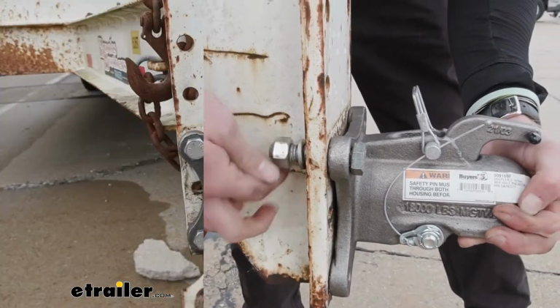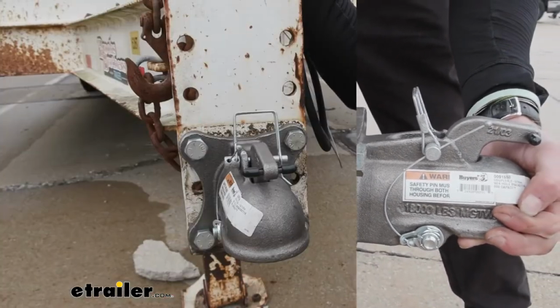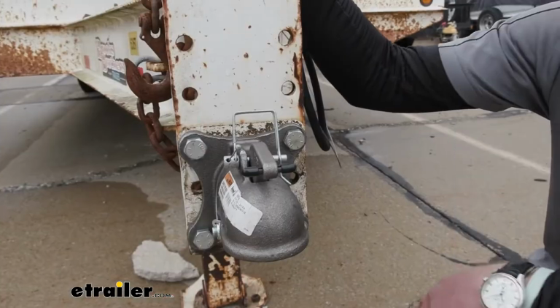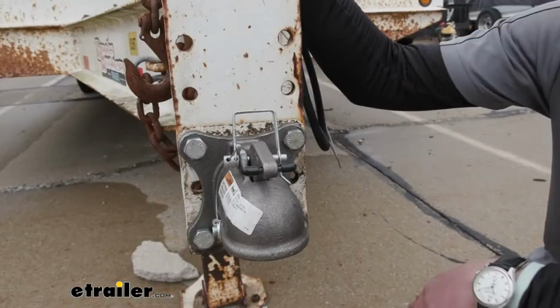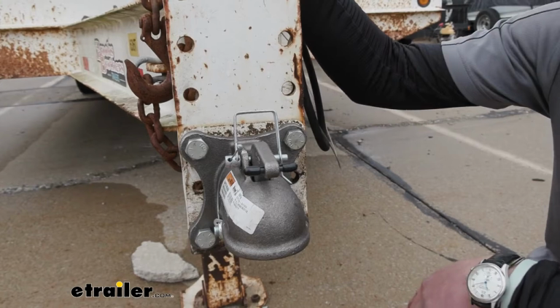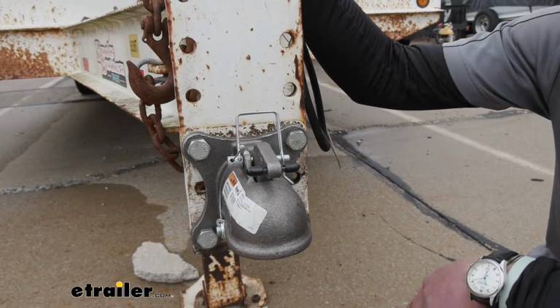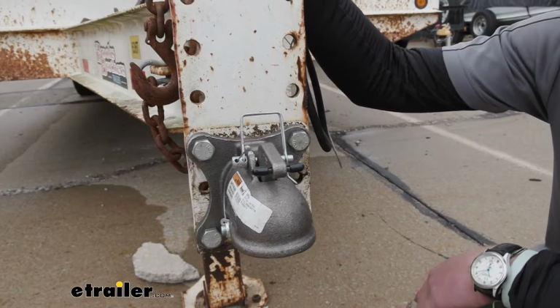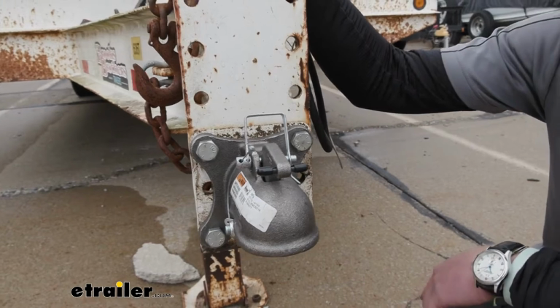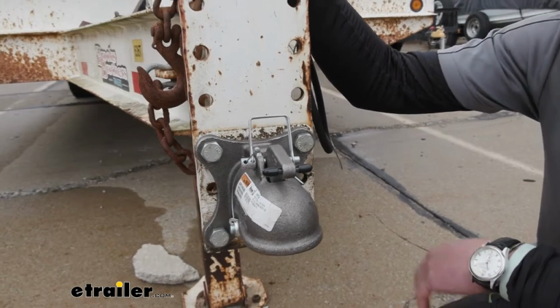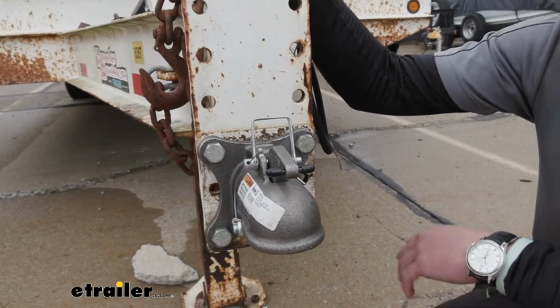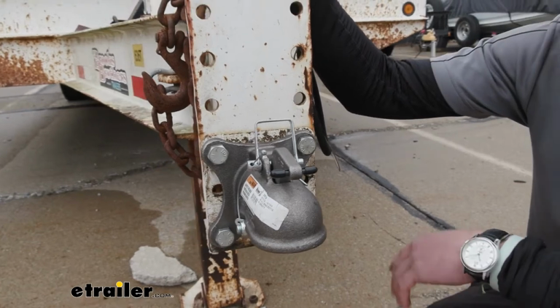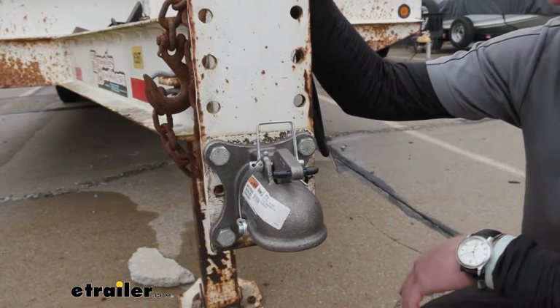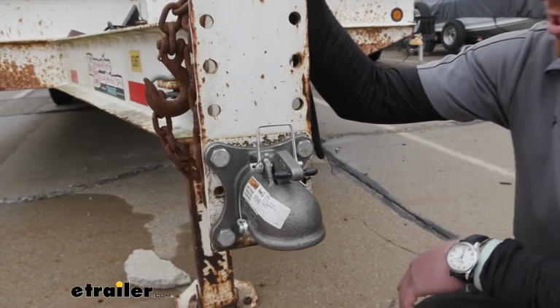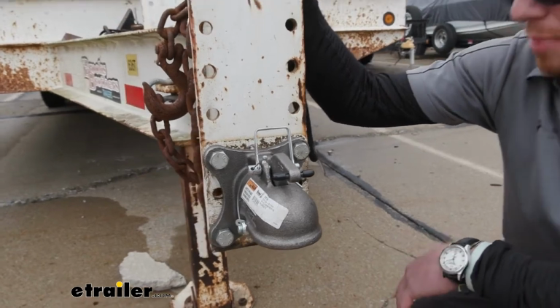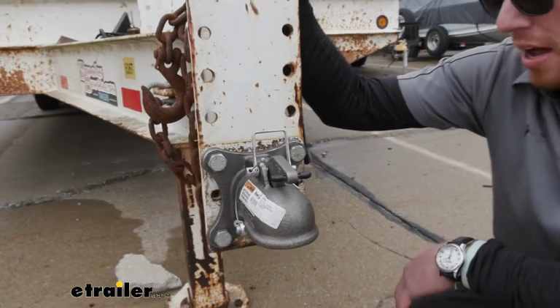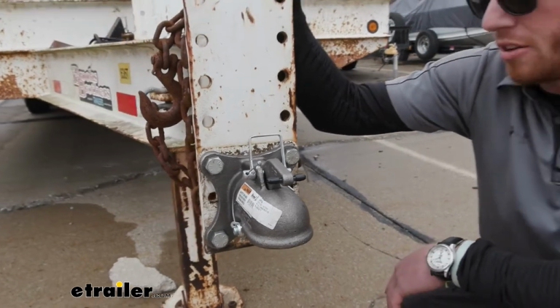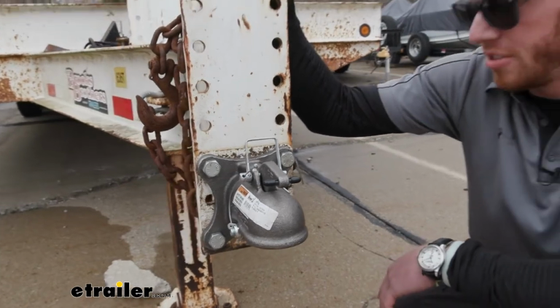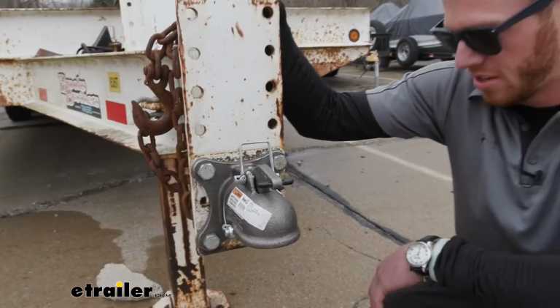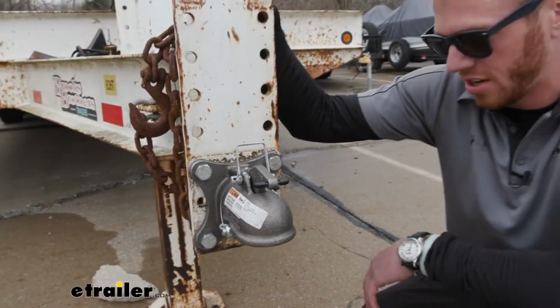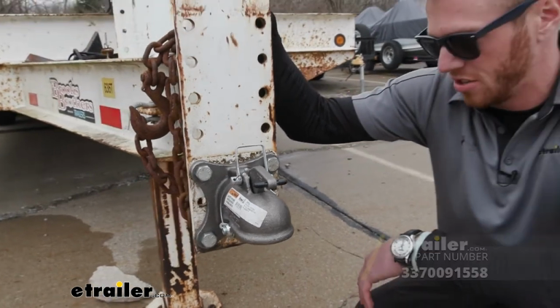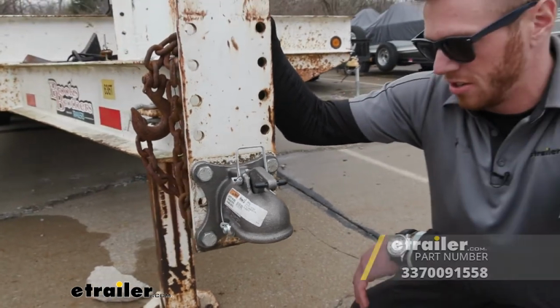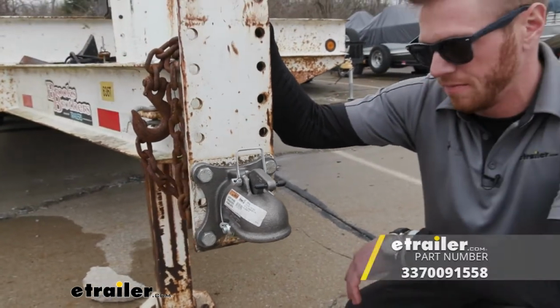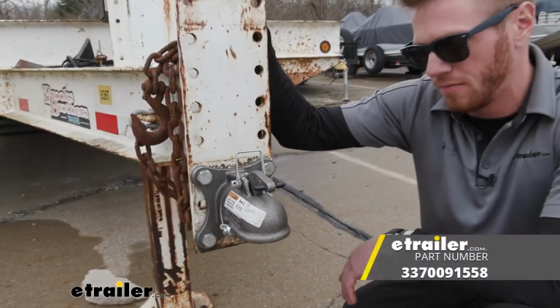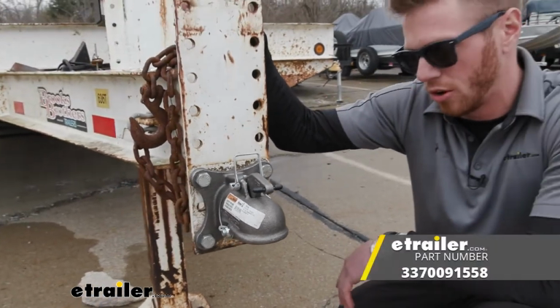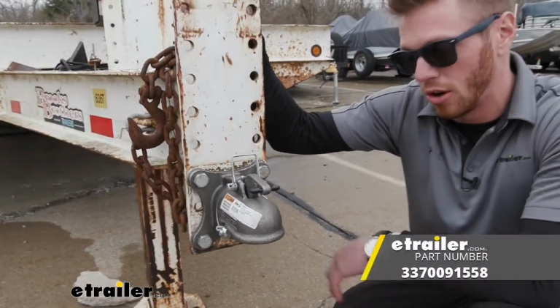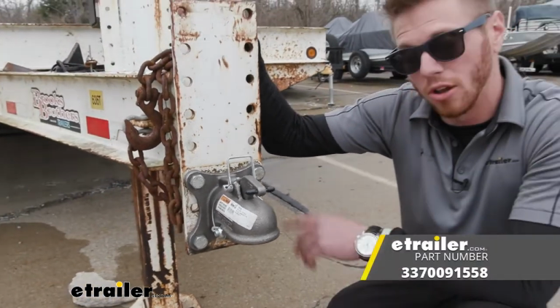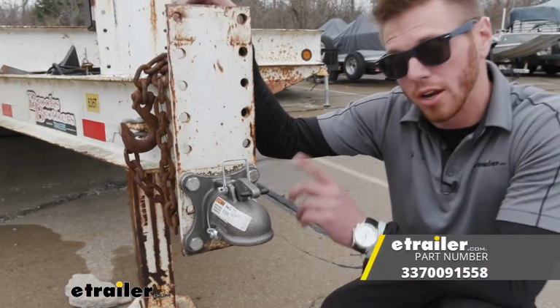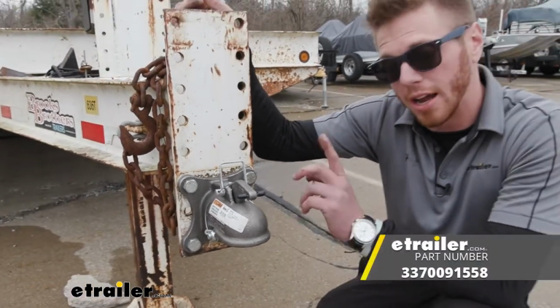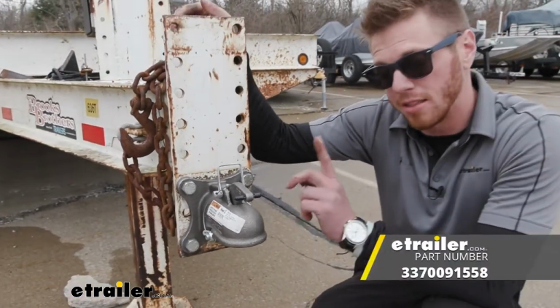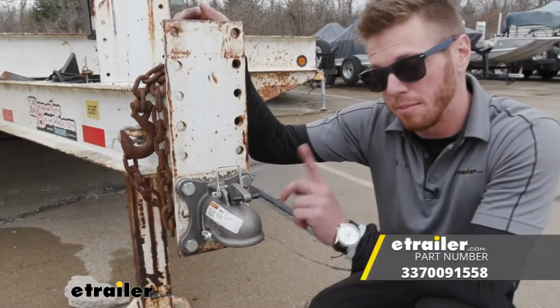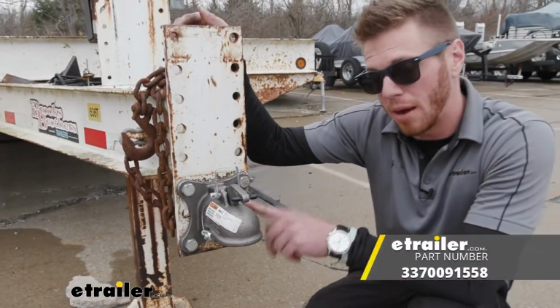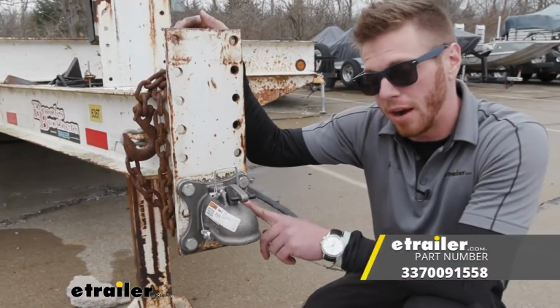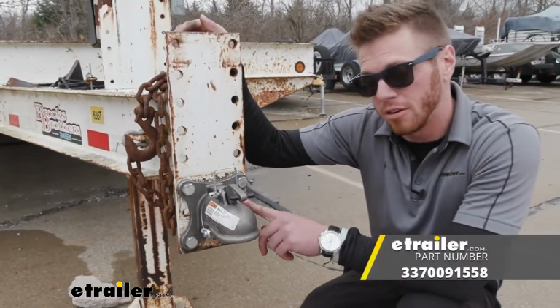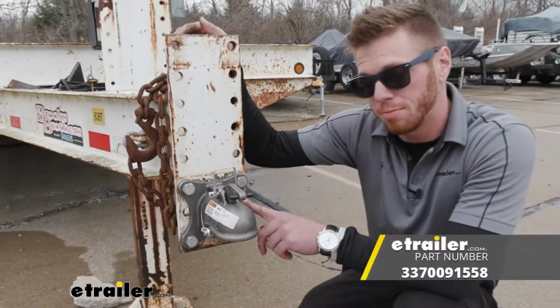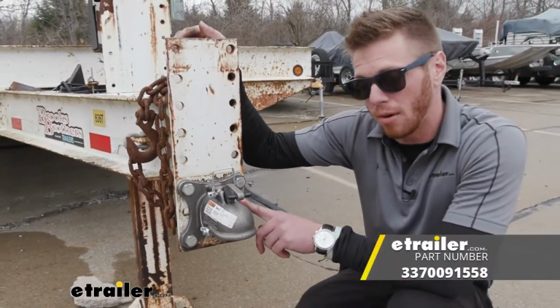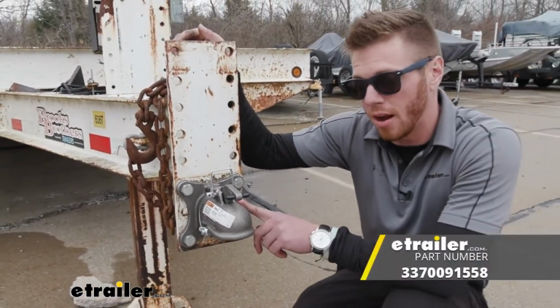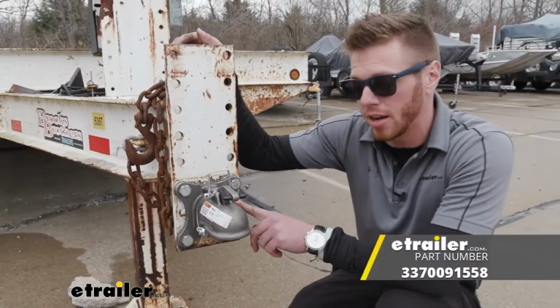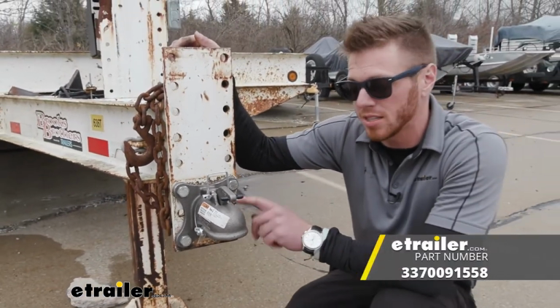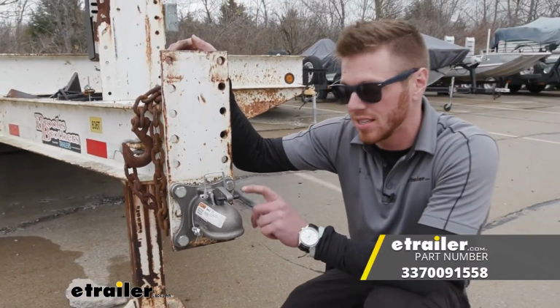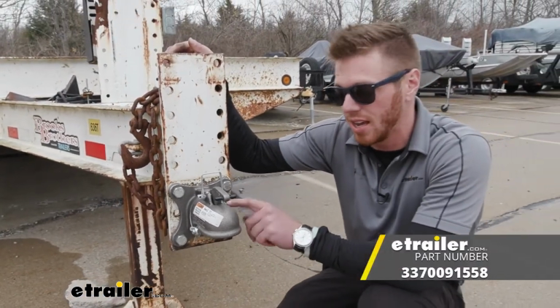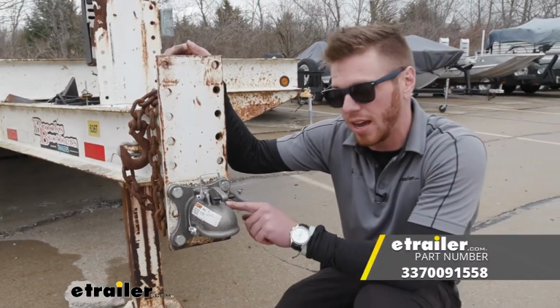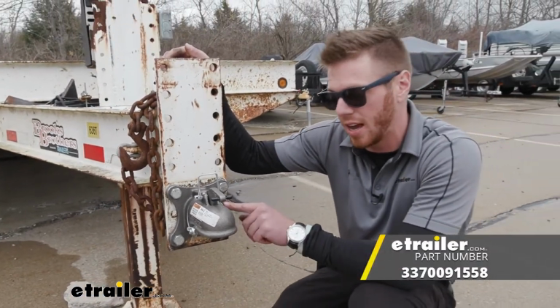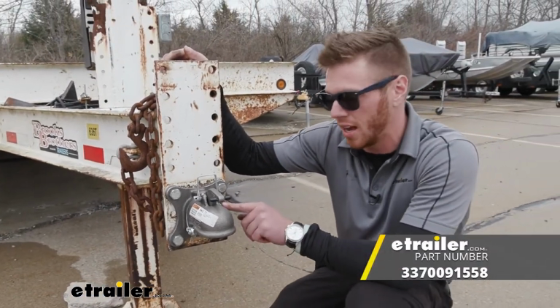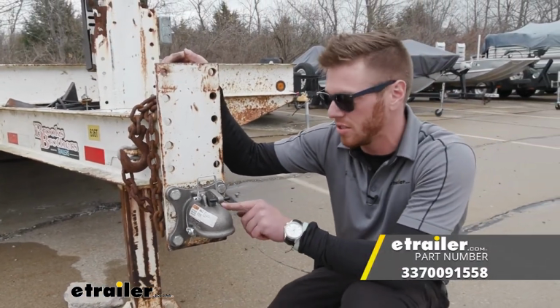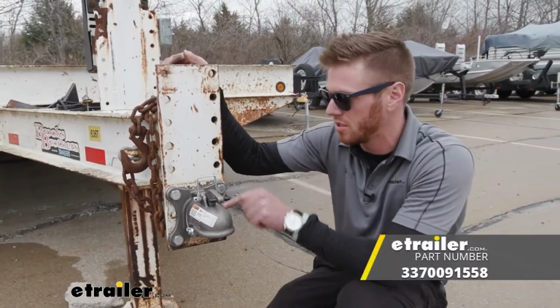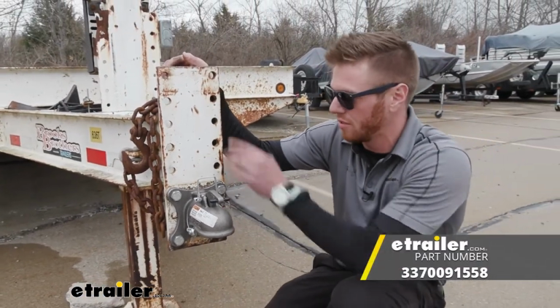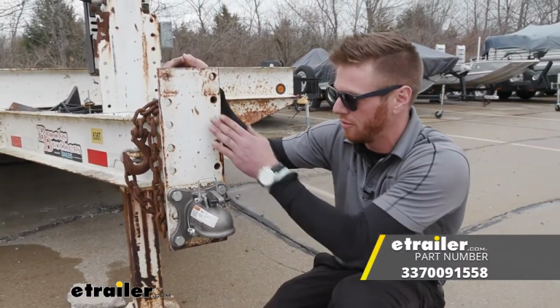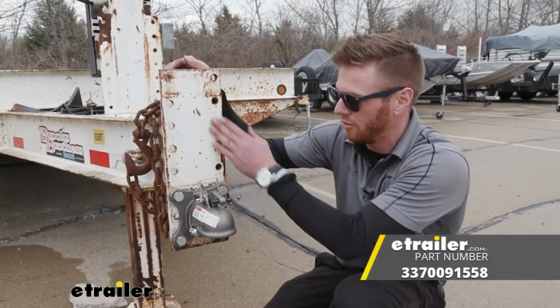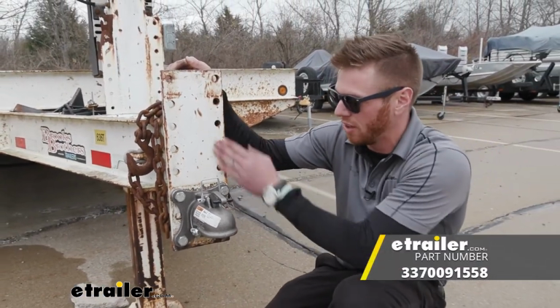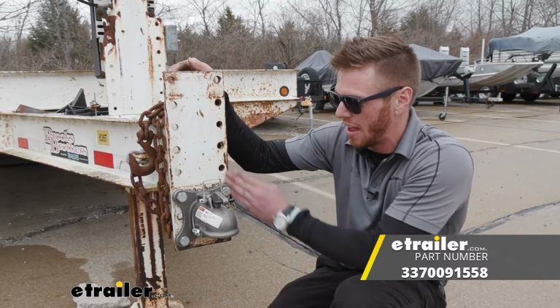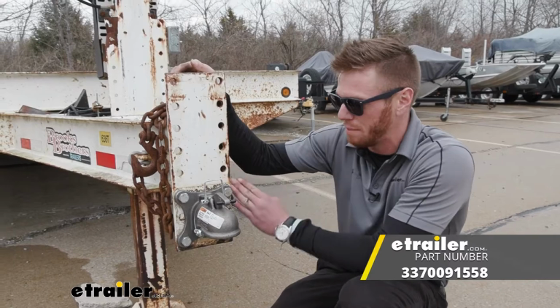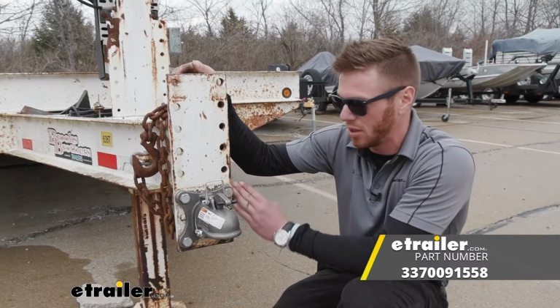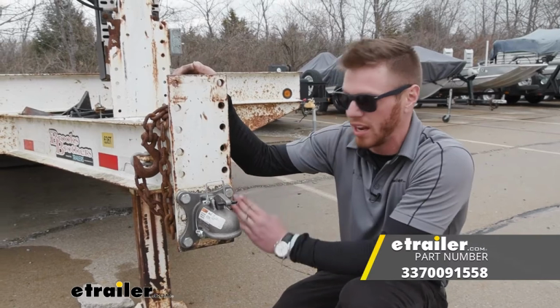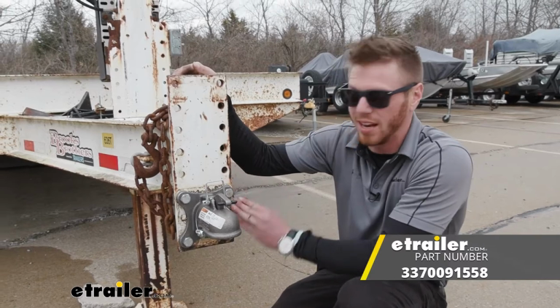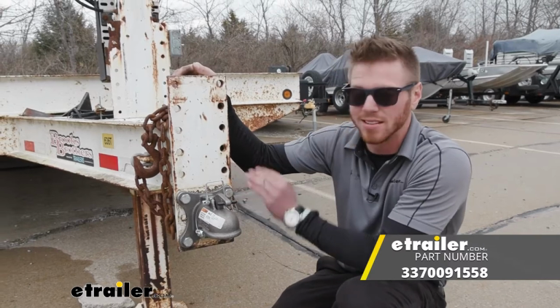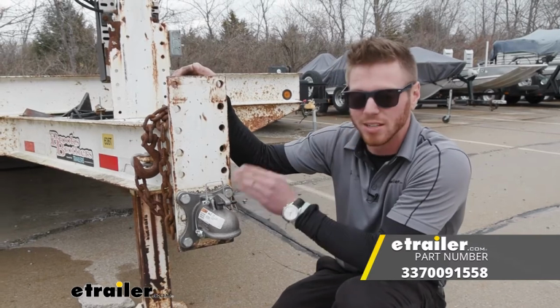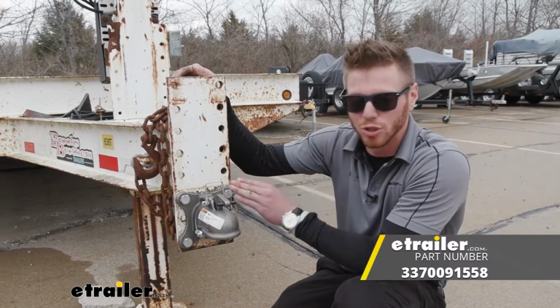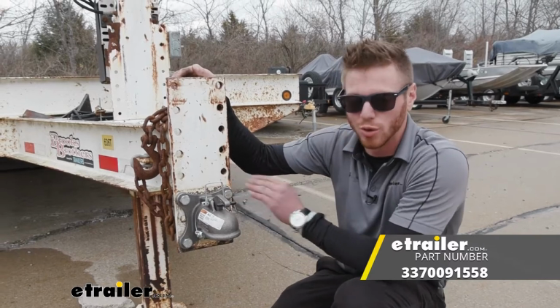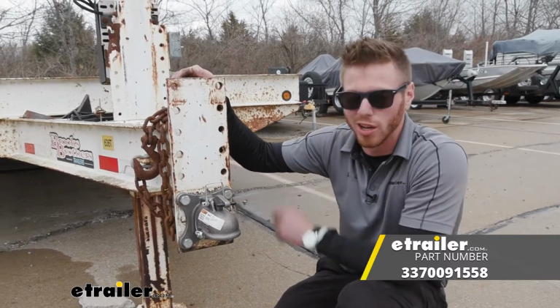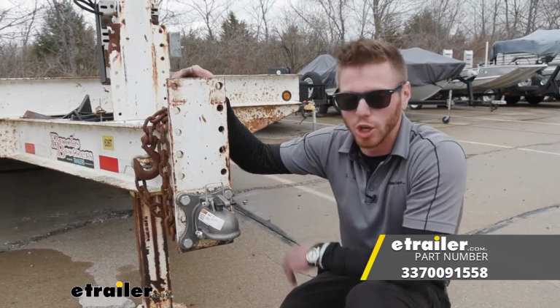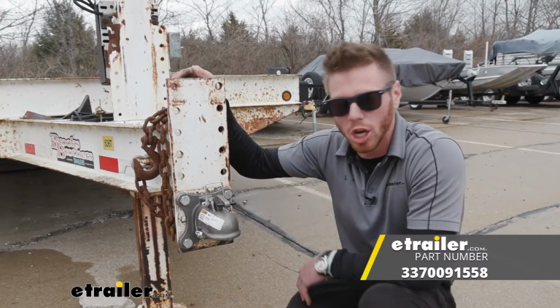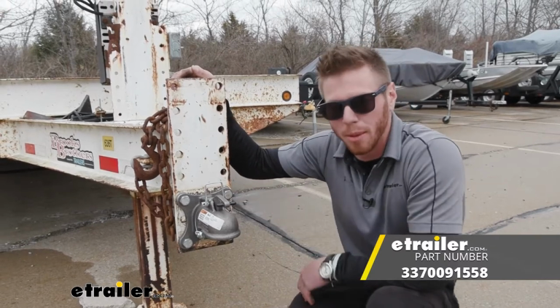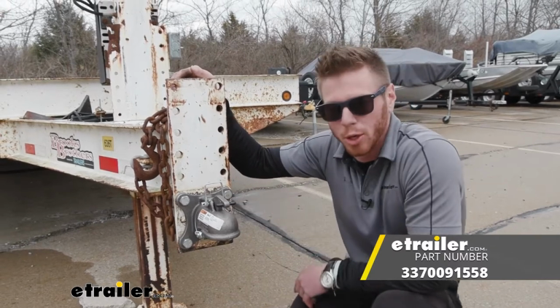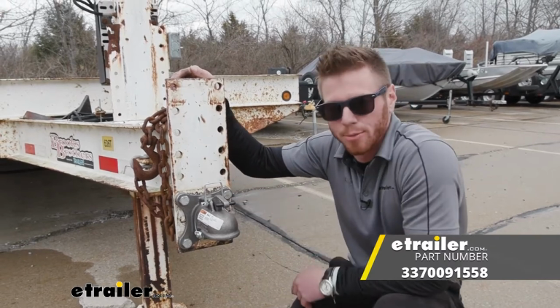And that just about does it for a look at the Byers Products cast flat plate trailer coupler.